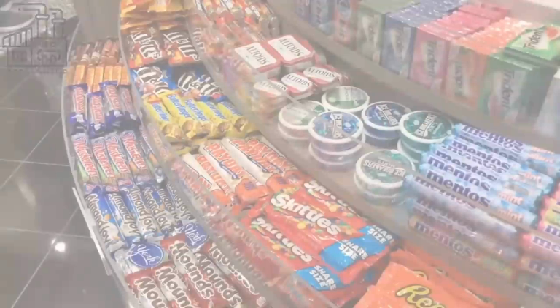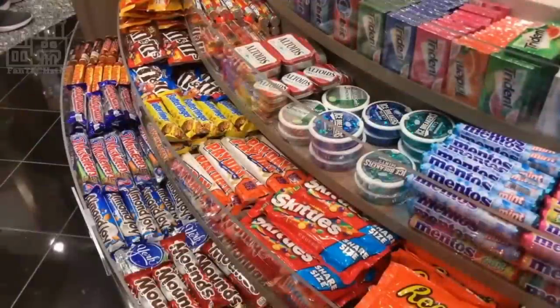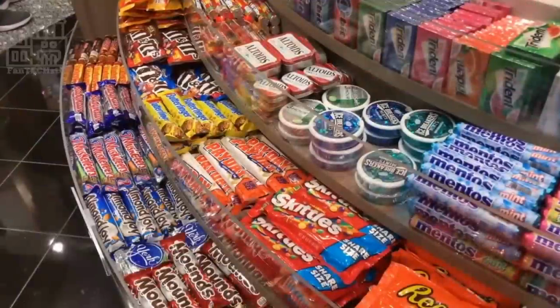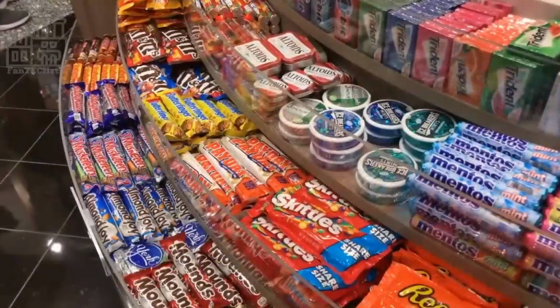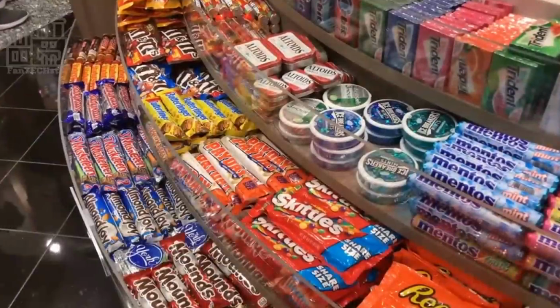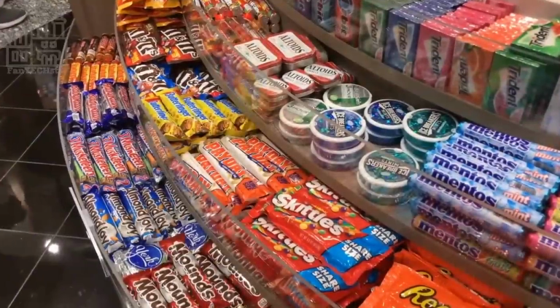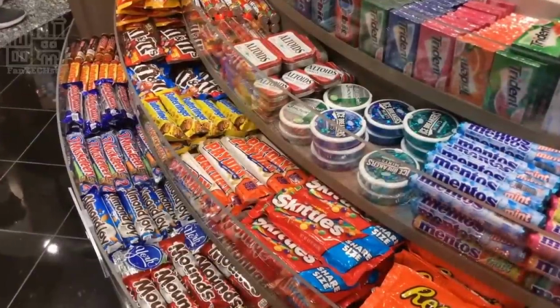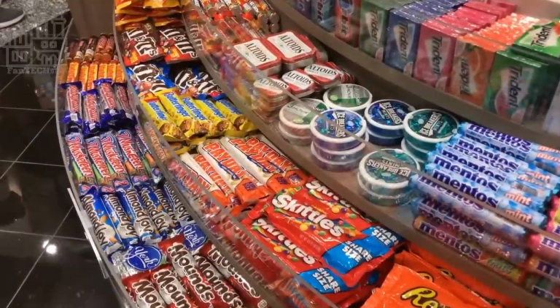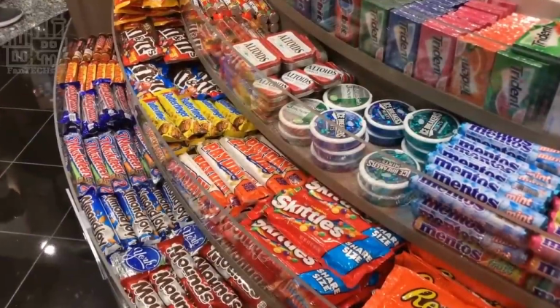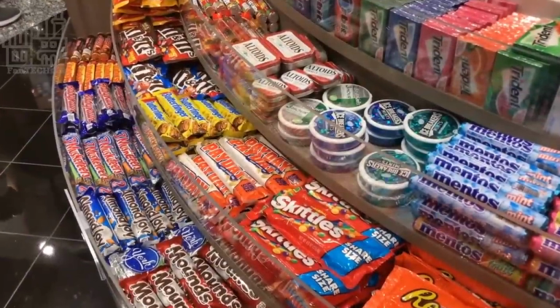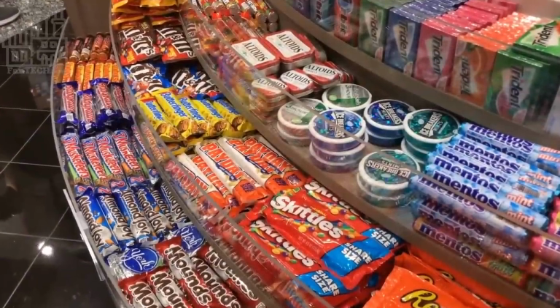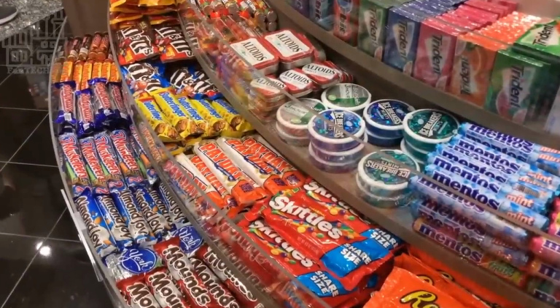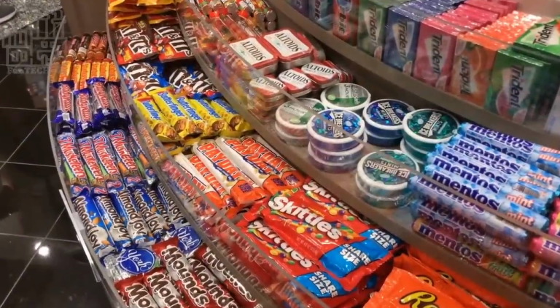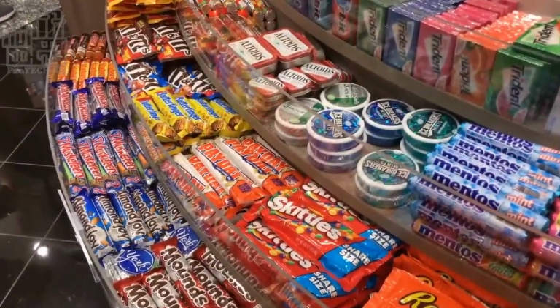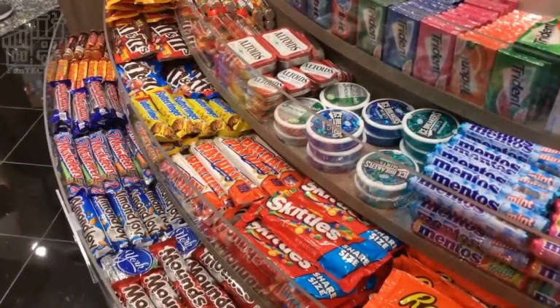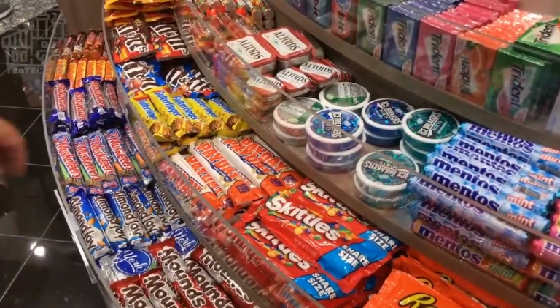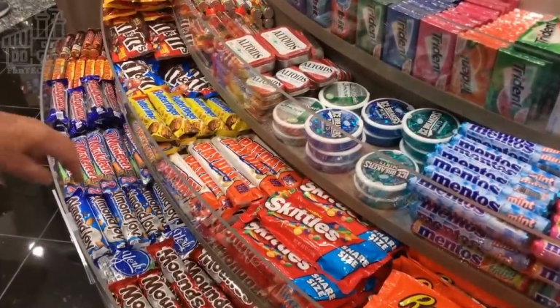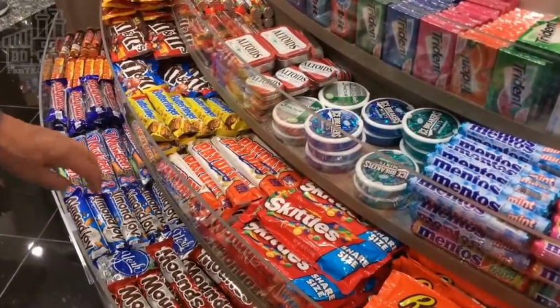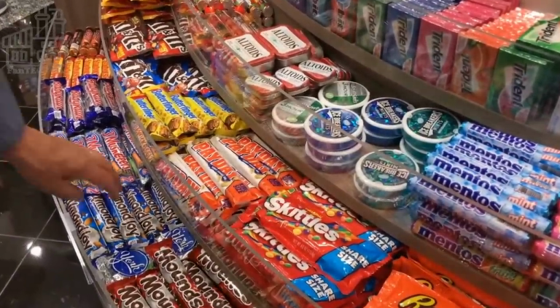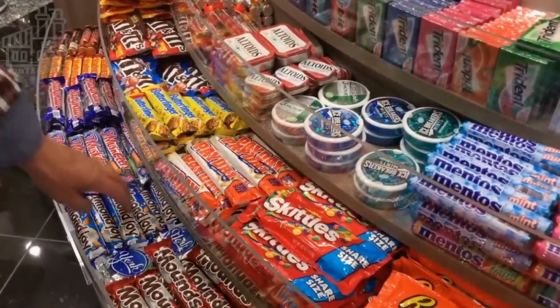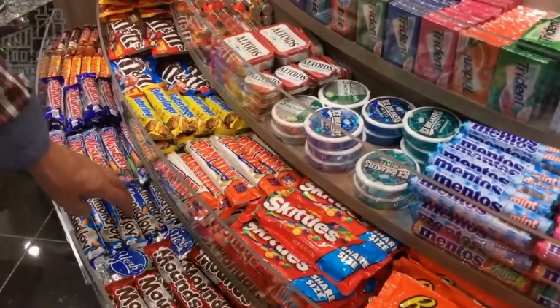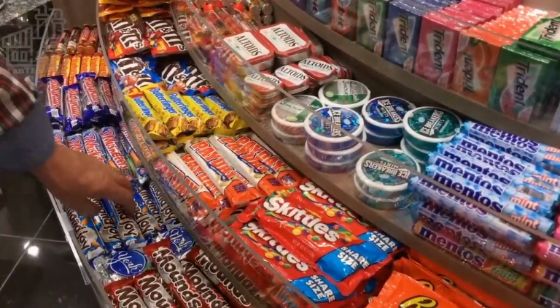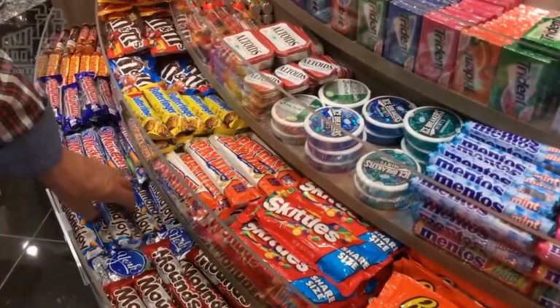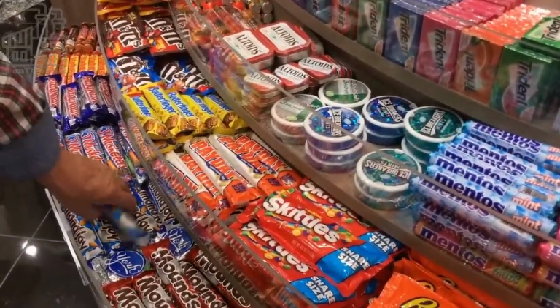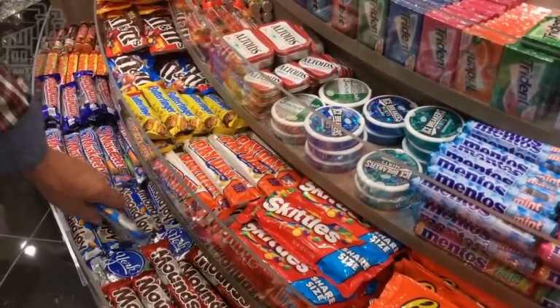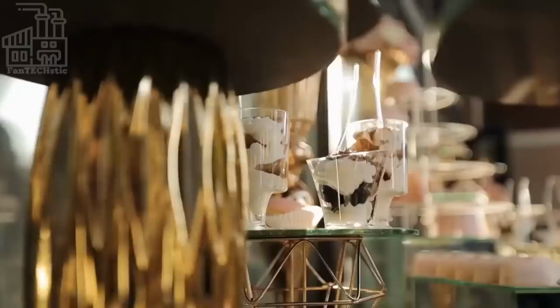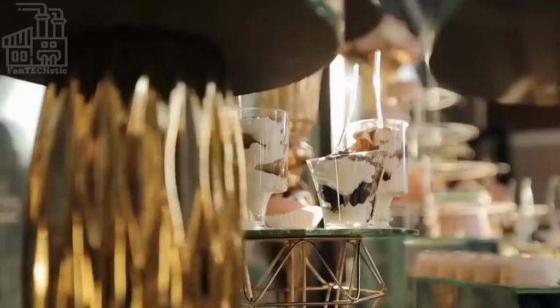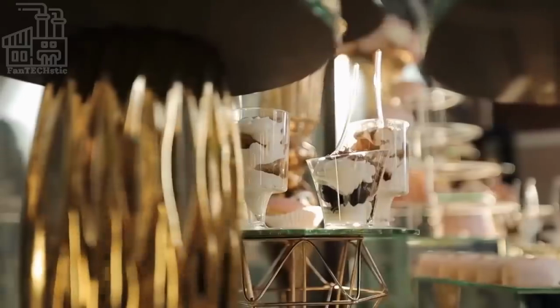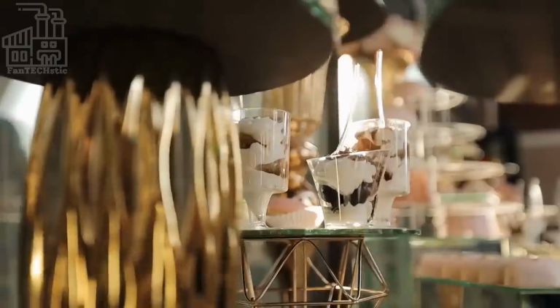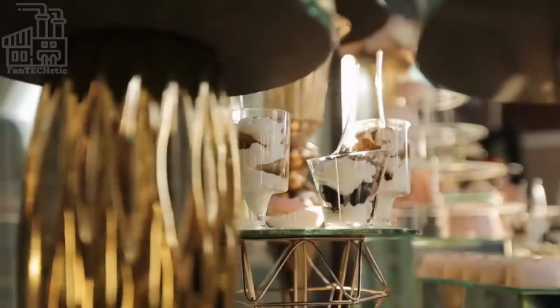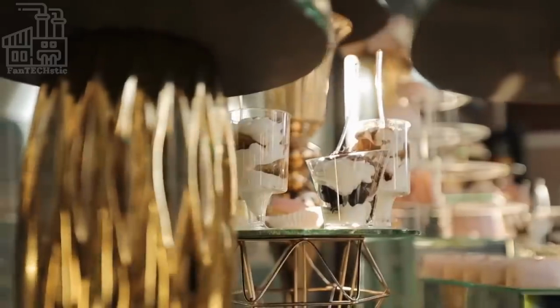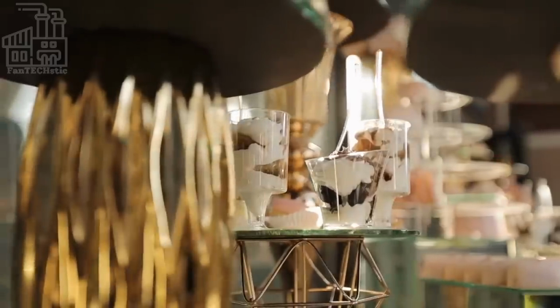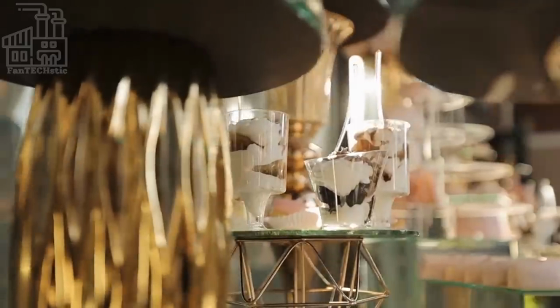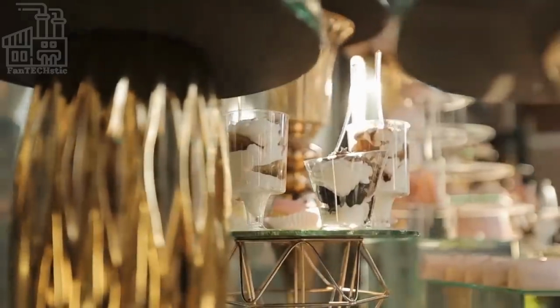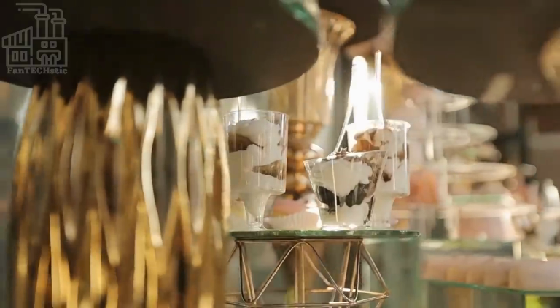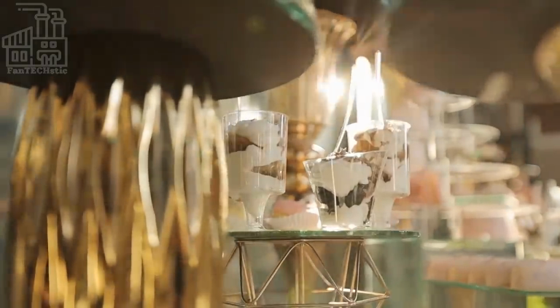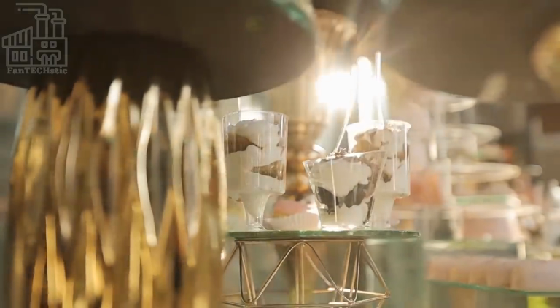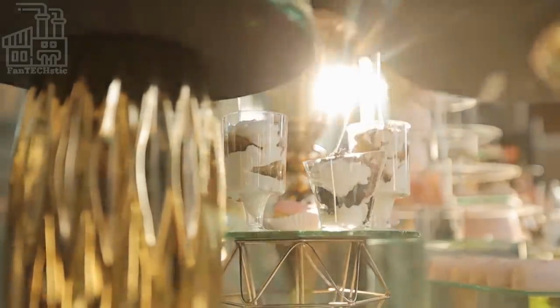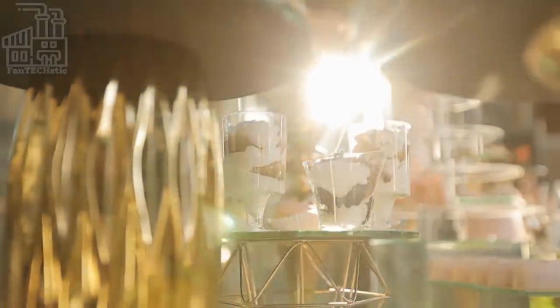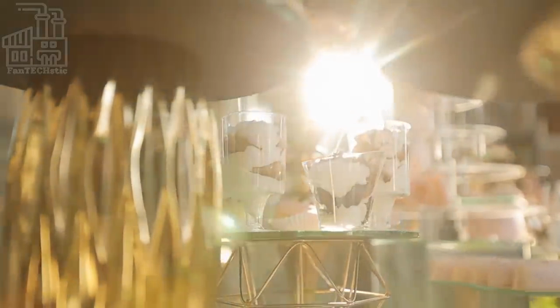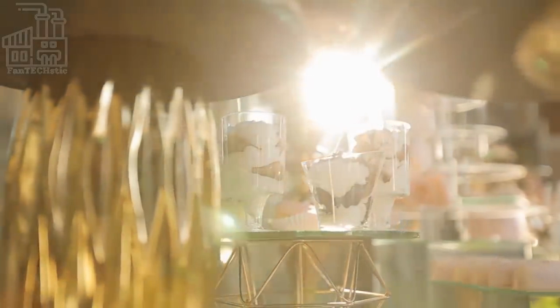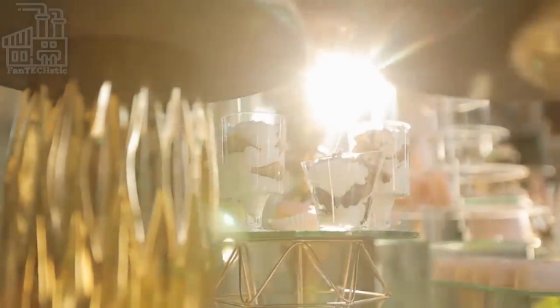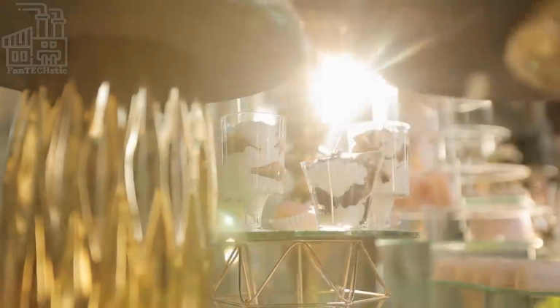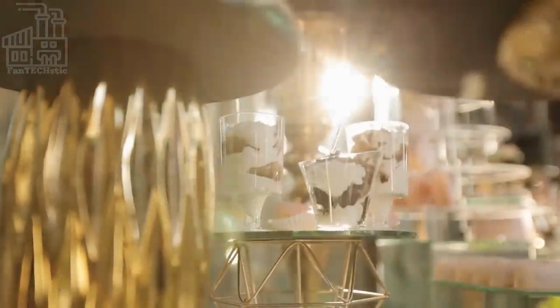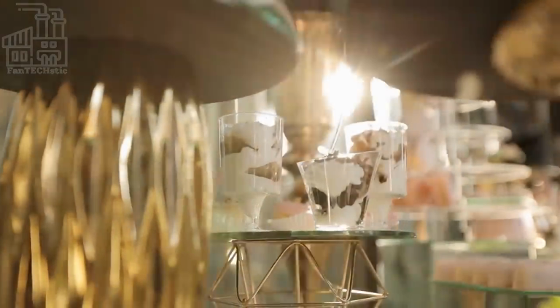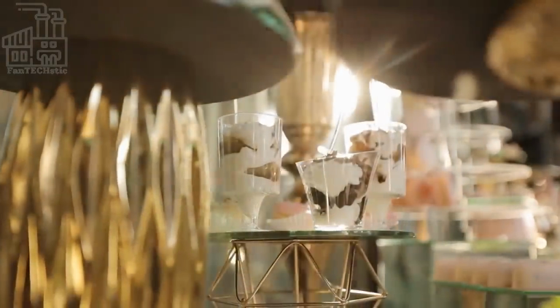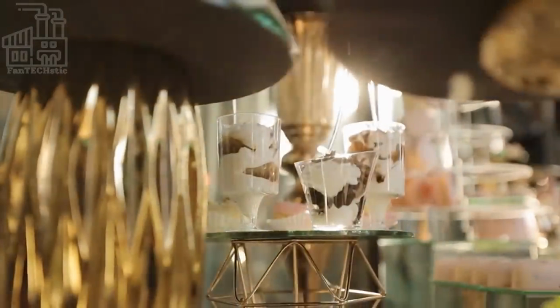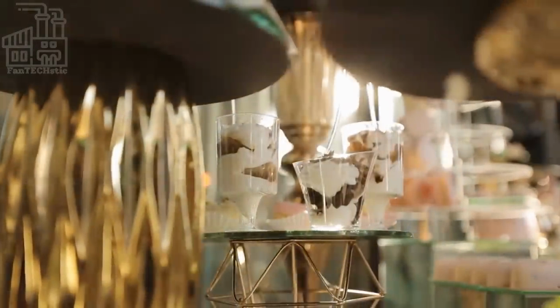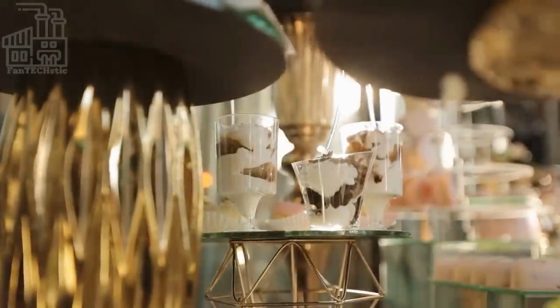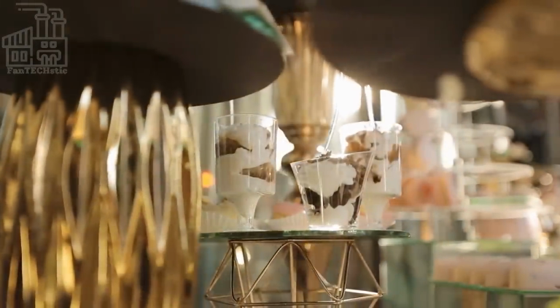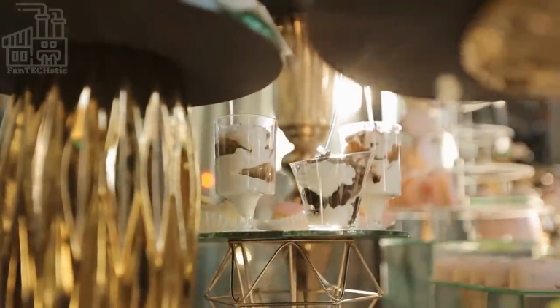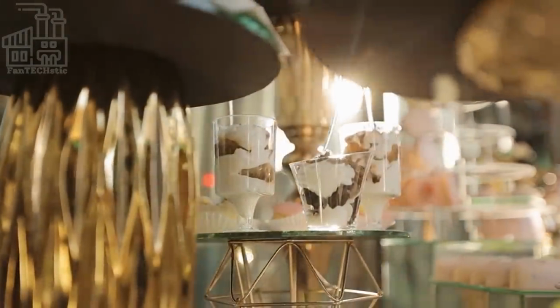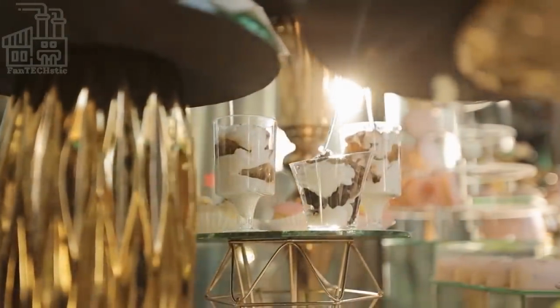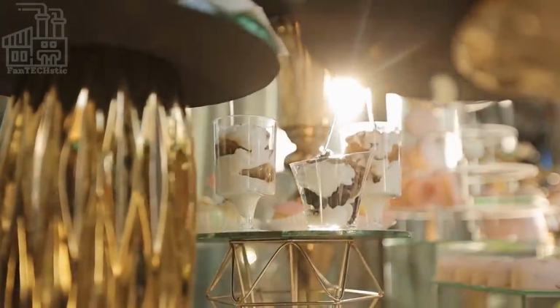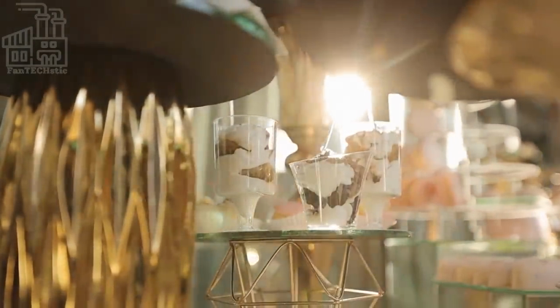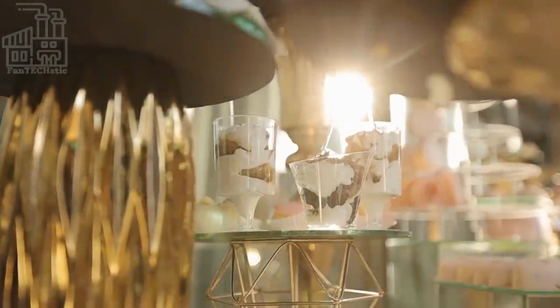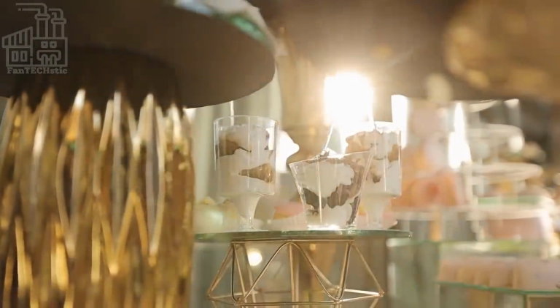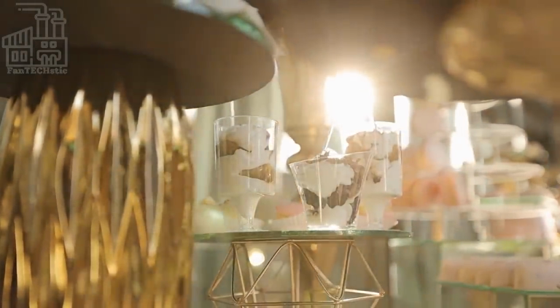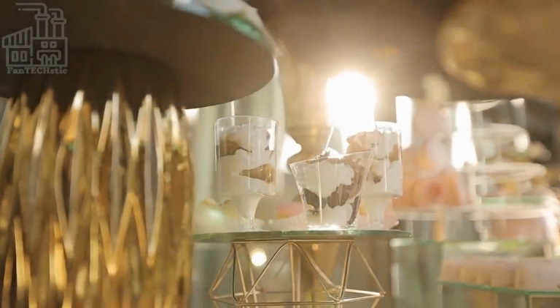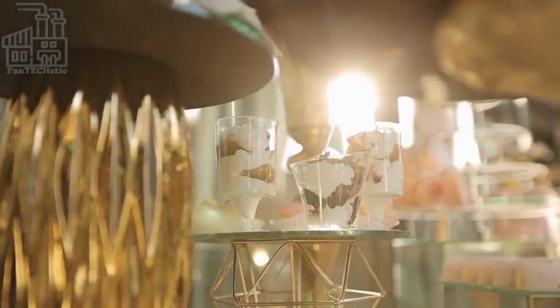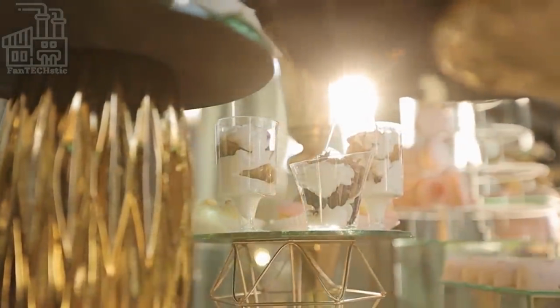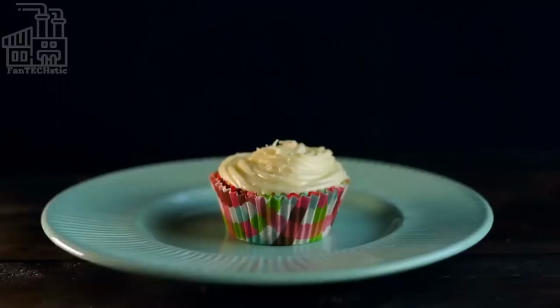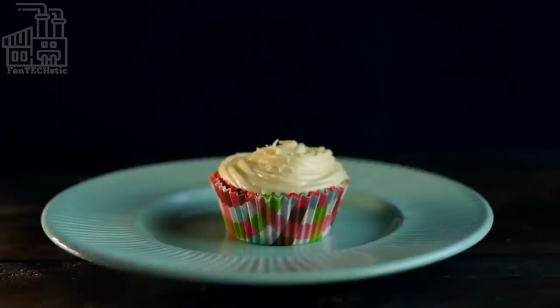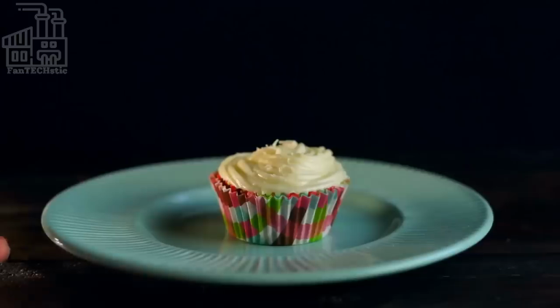Who doesn't love a good candy bar? Candies are one of the best snacks in the world, but when they're covered in chocolate, that's another level of deliciousness.